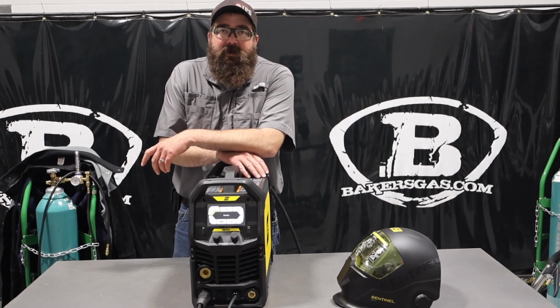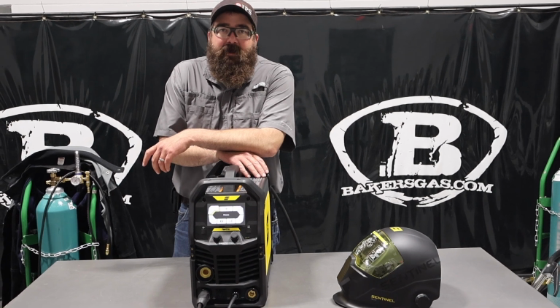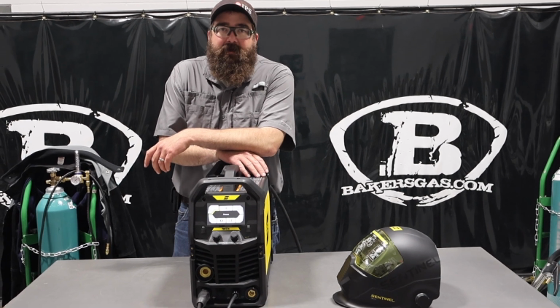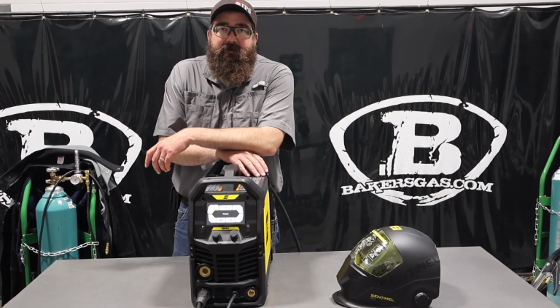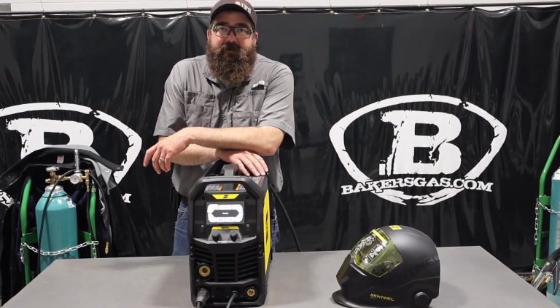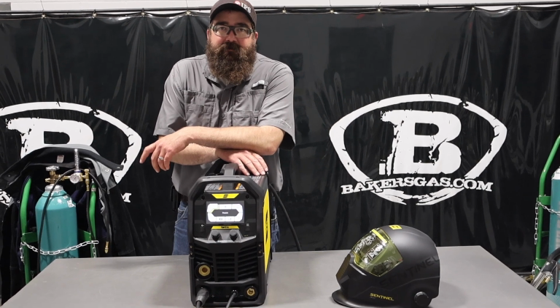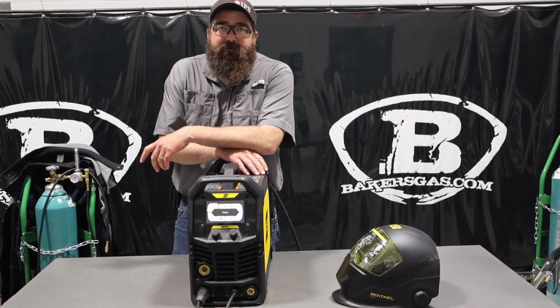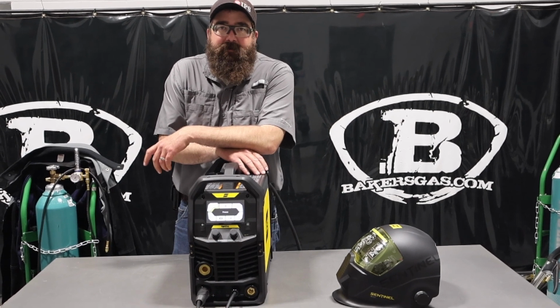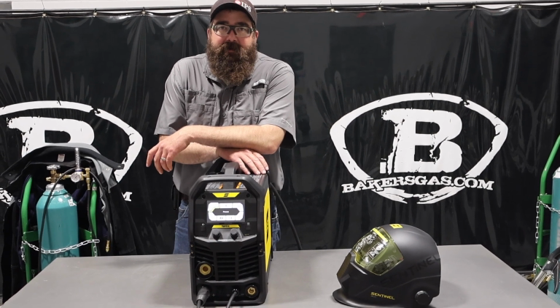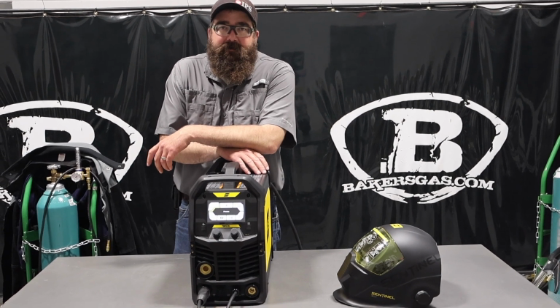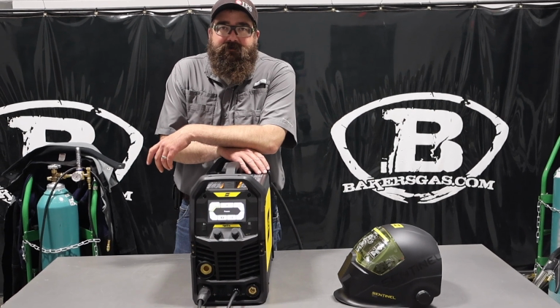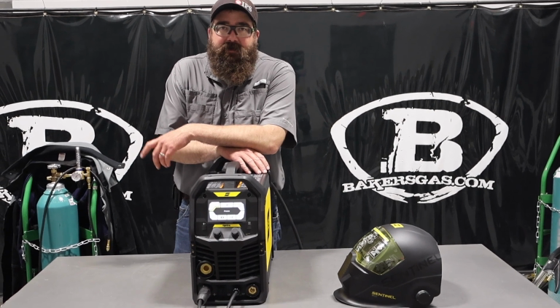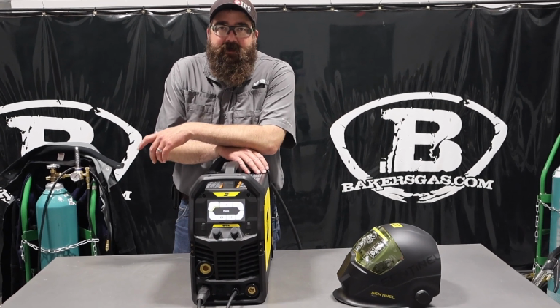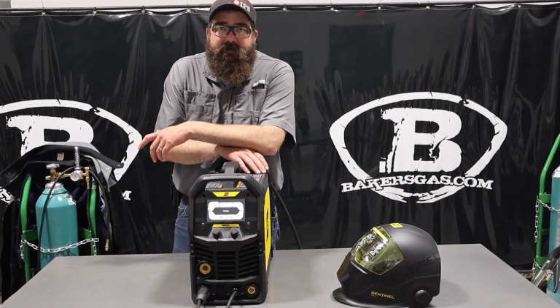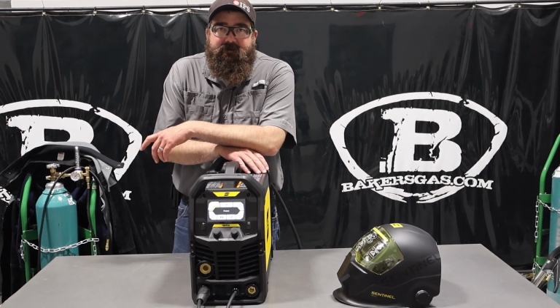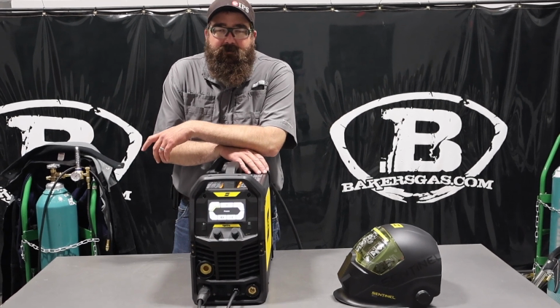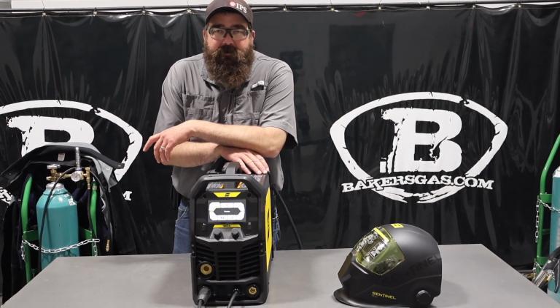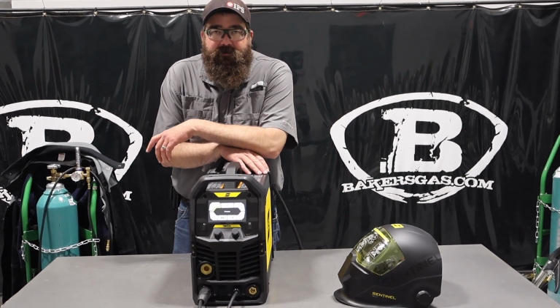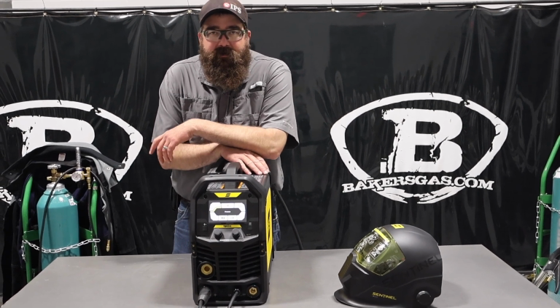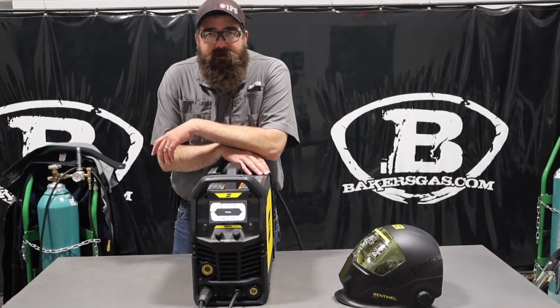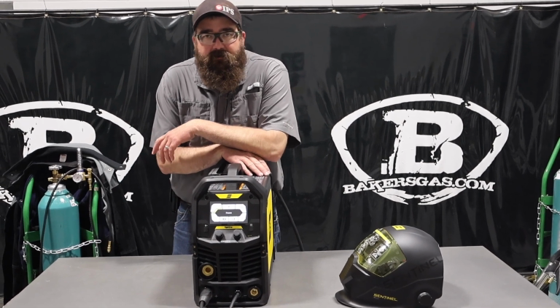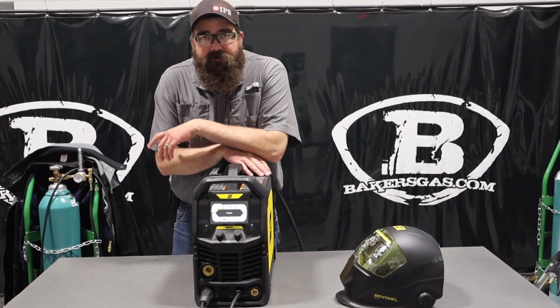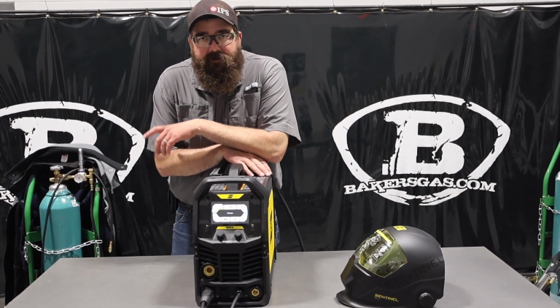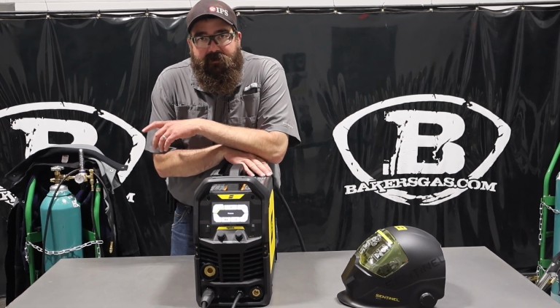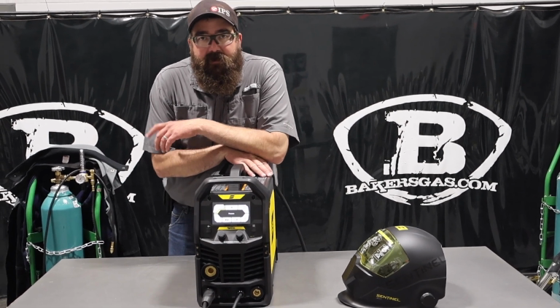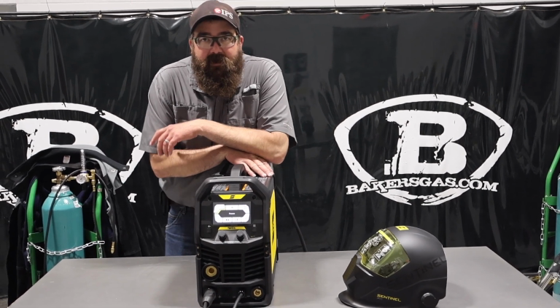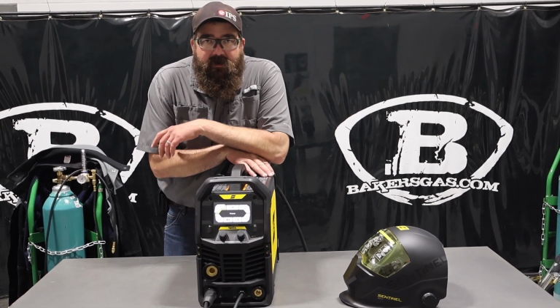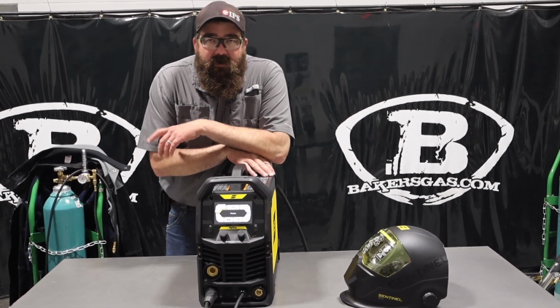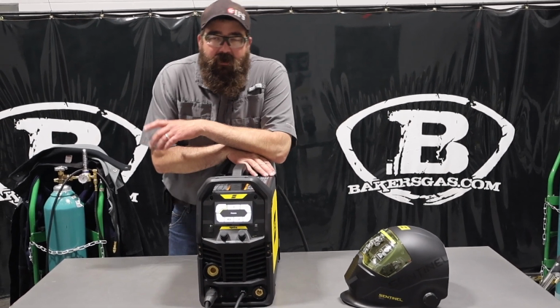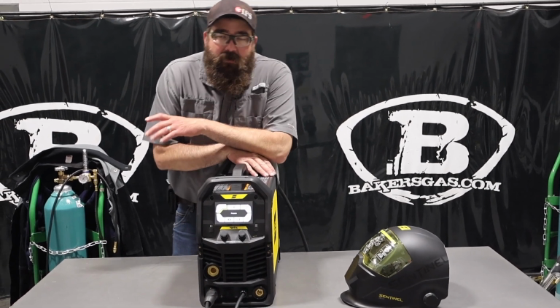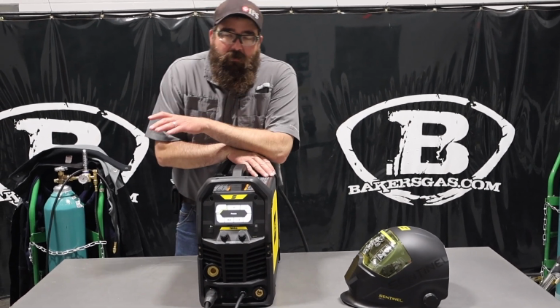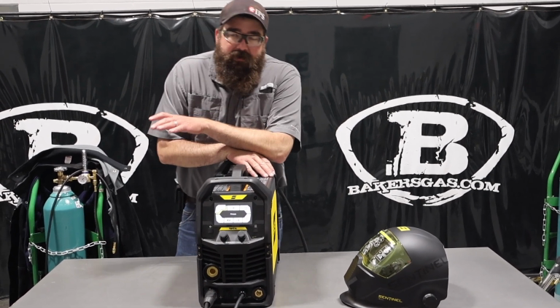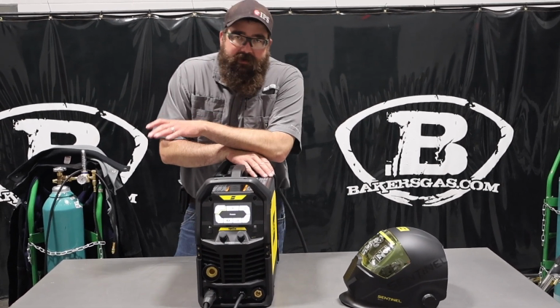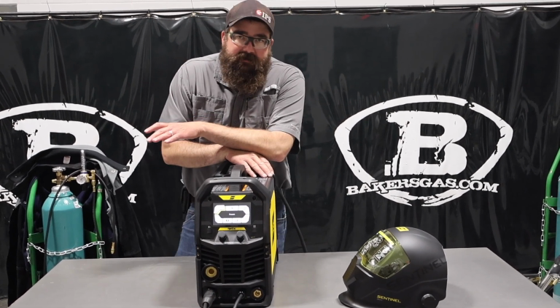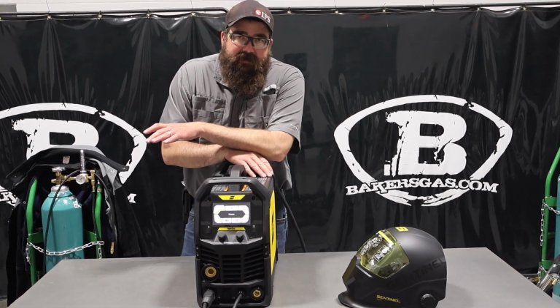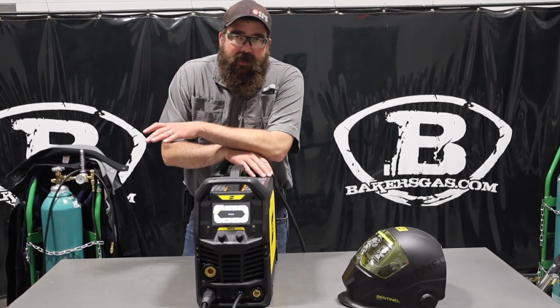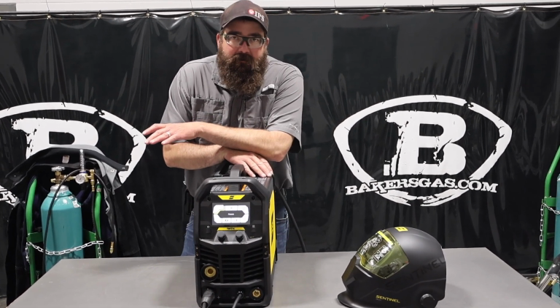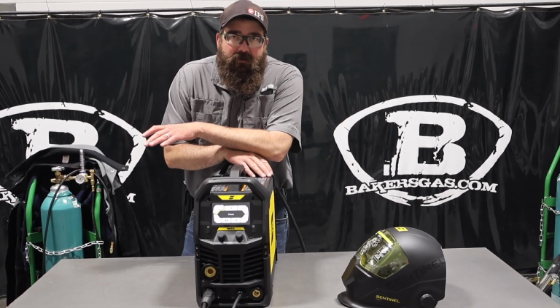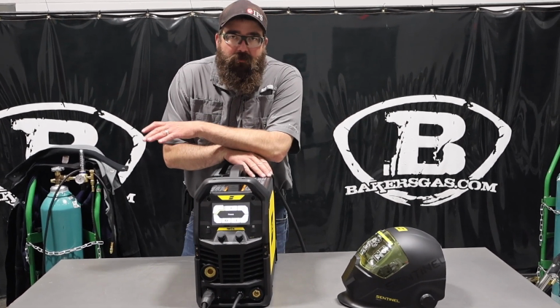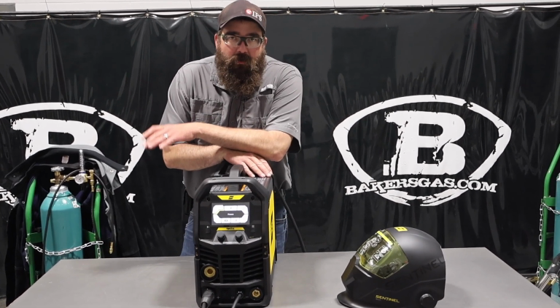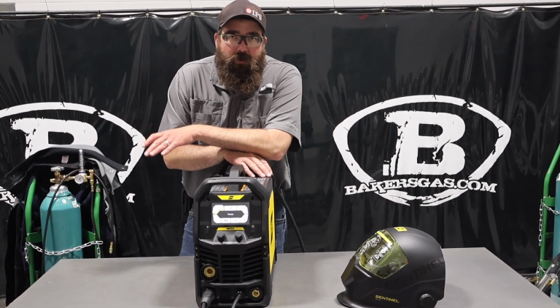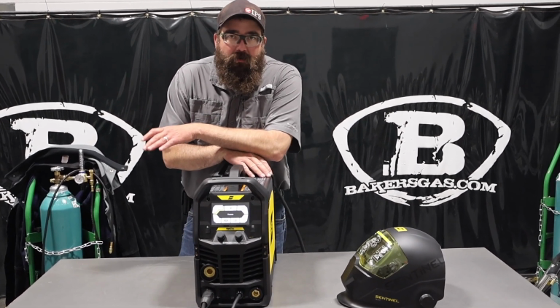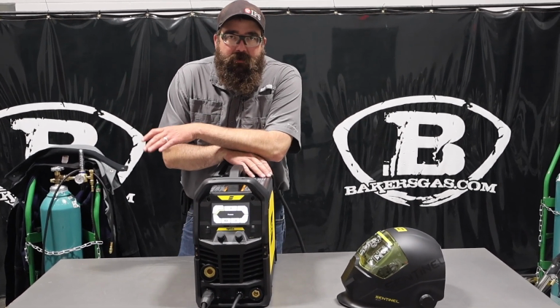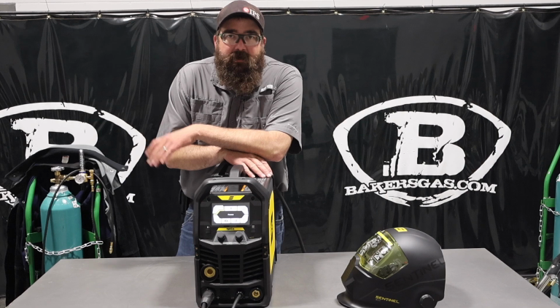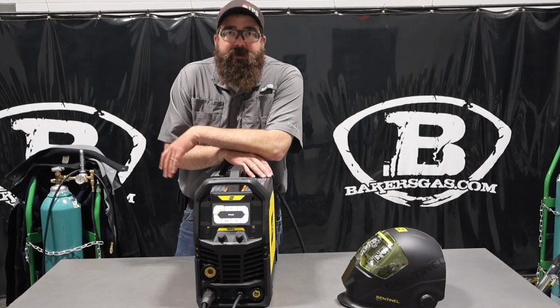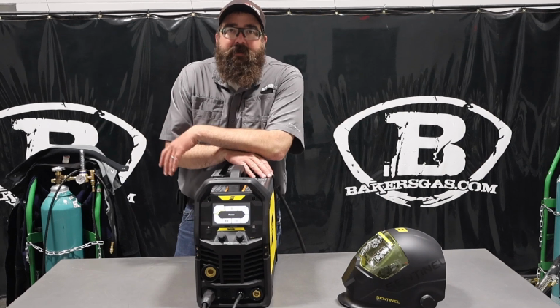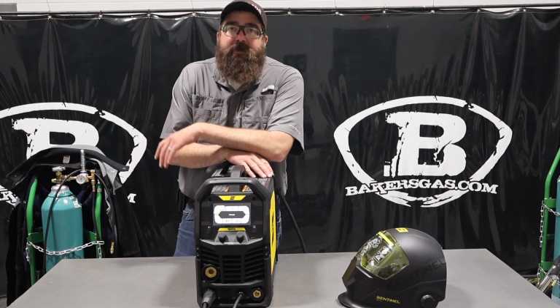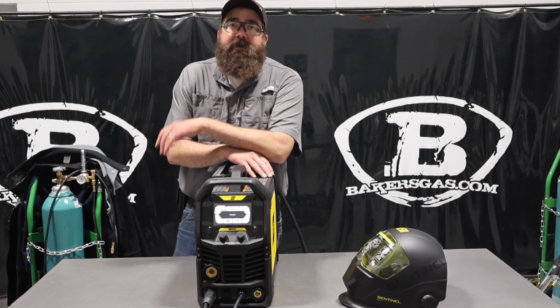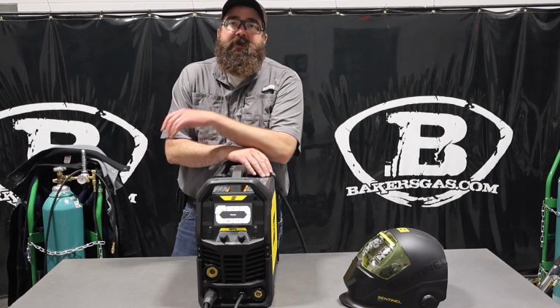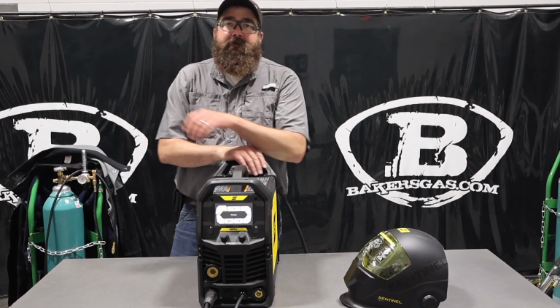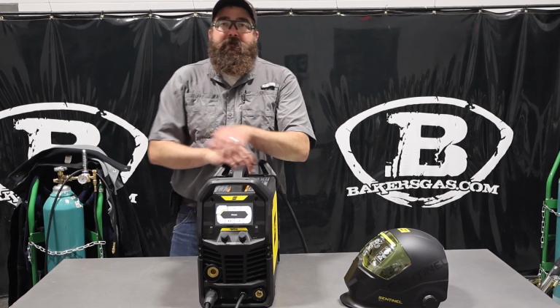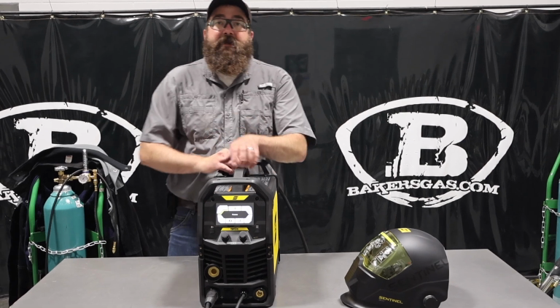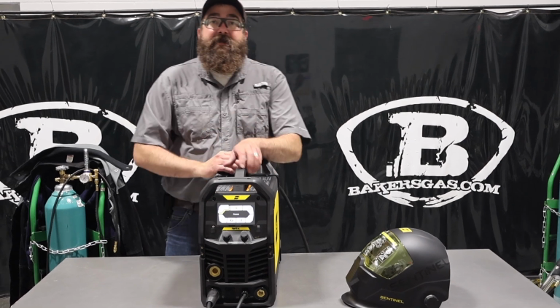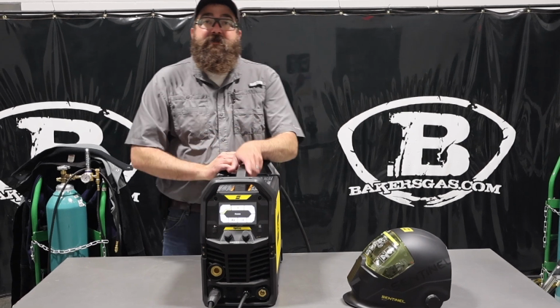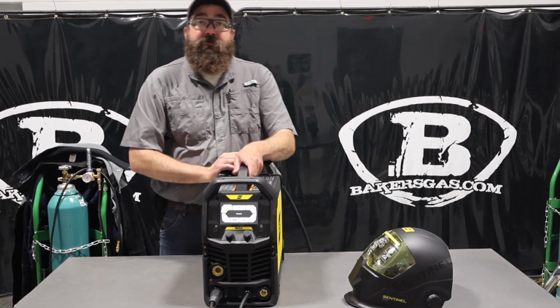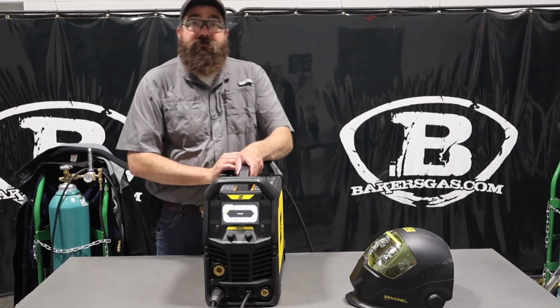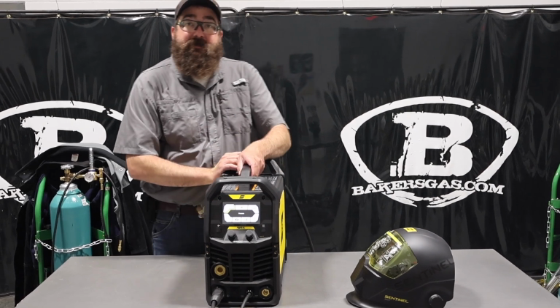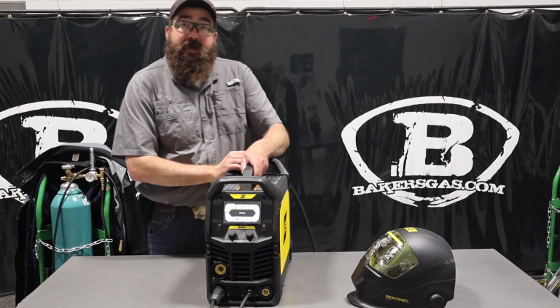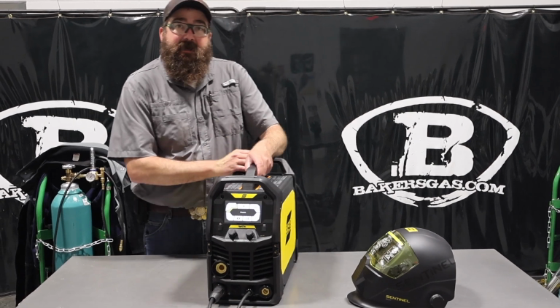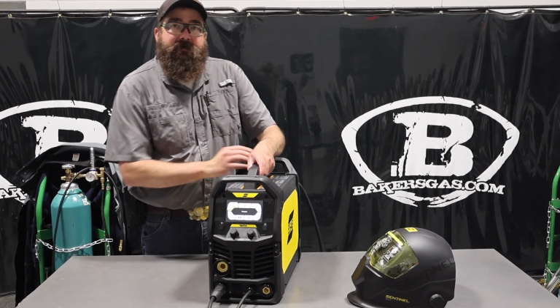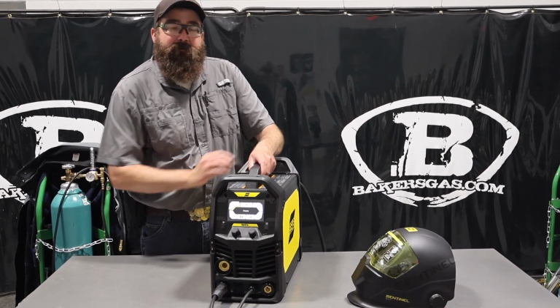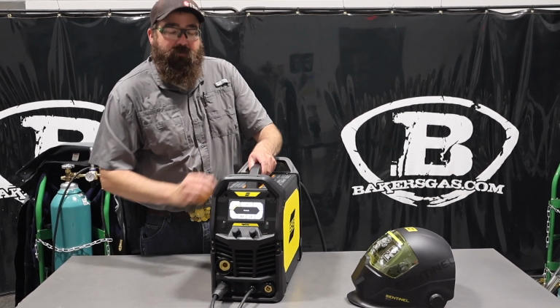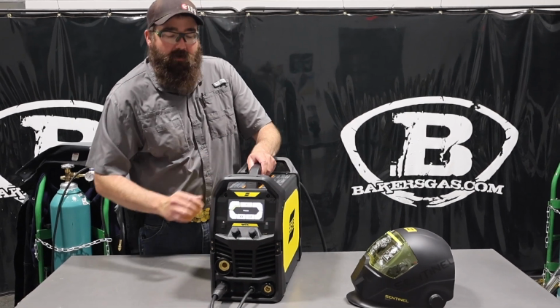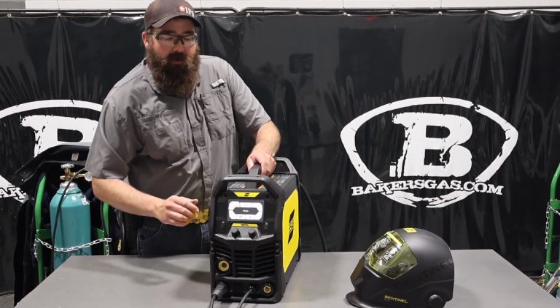Hi, I'm Andrew with Baker's Gas, and we're here today with the ESAB Rogue EMP210 Pro.